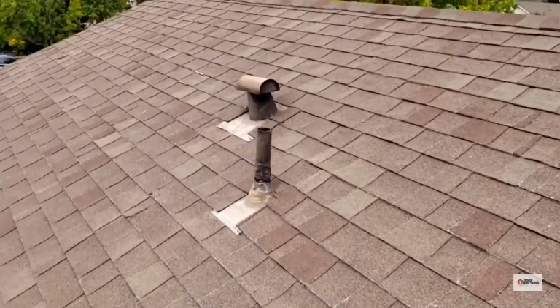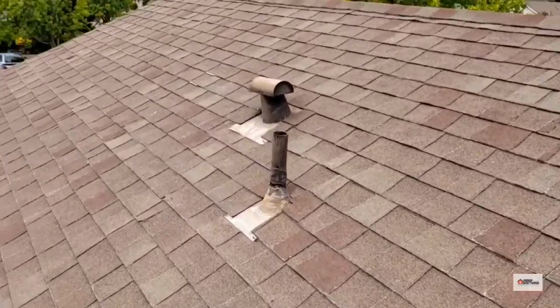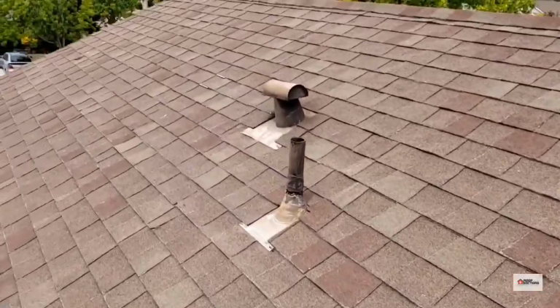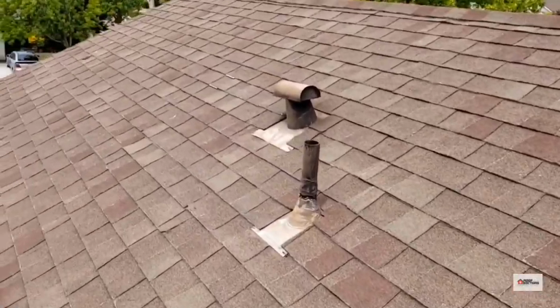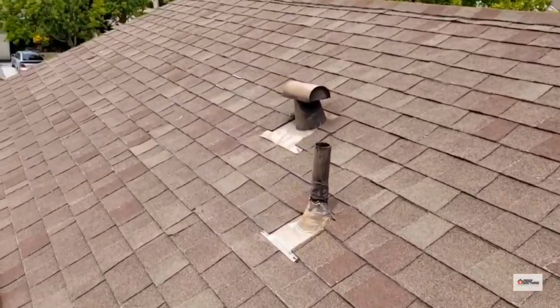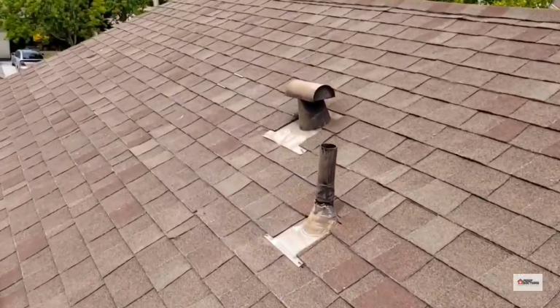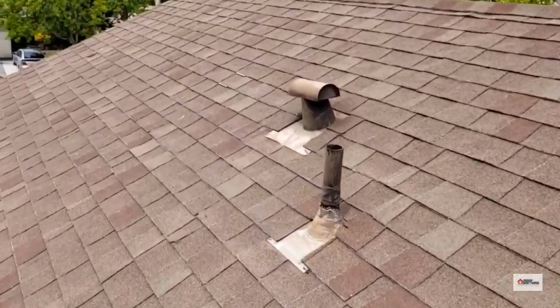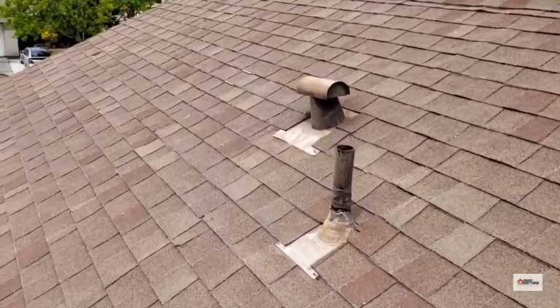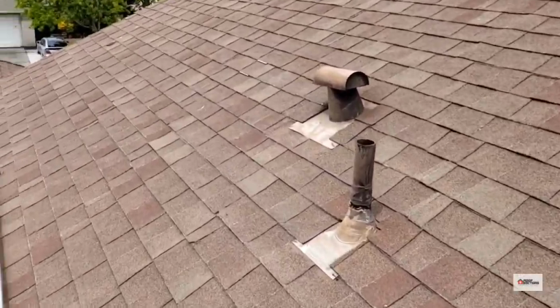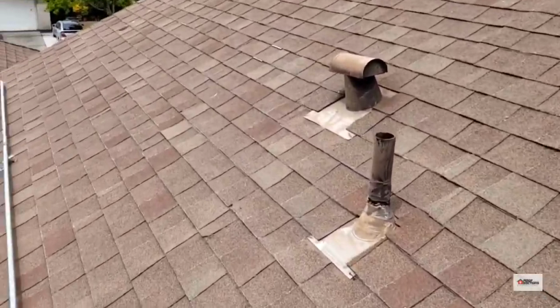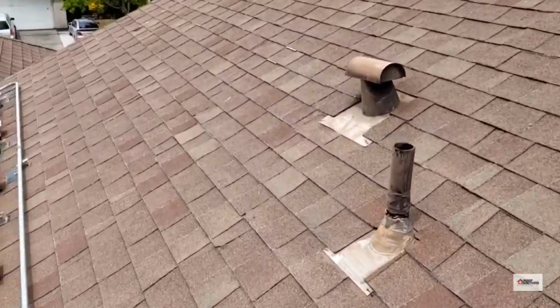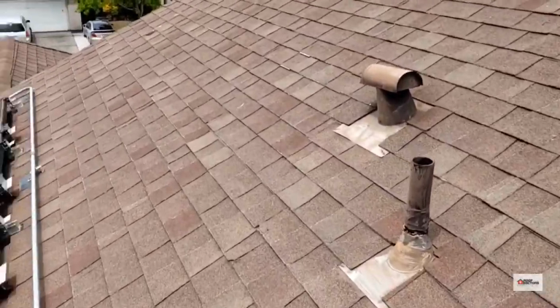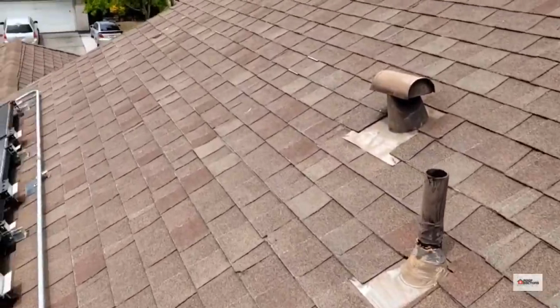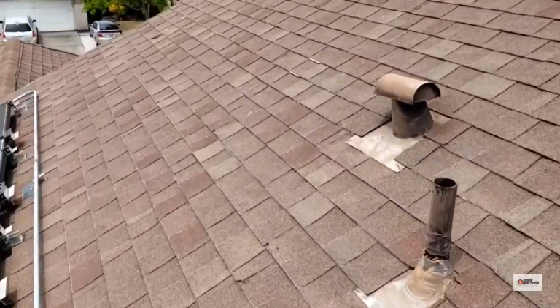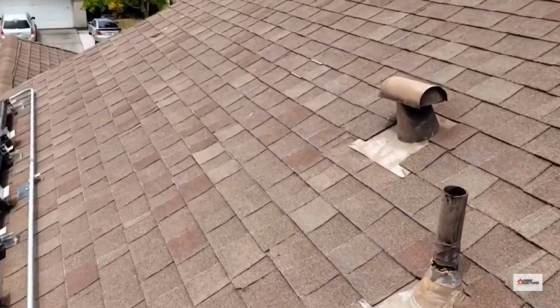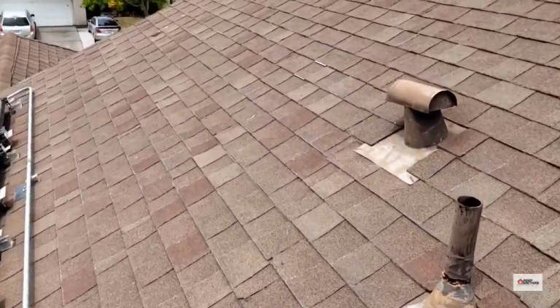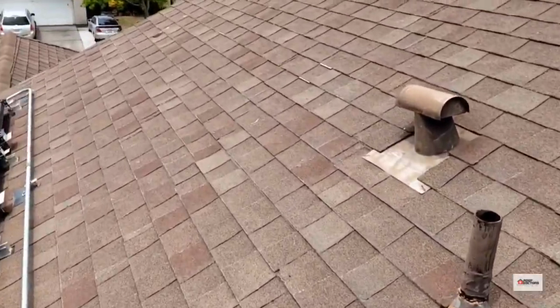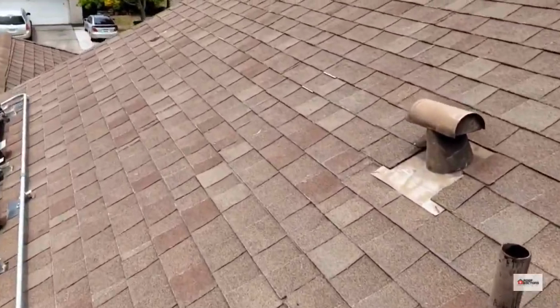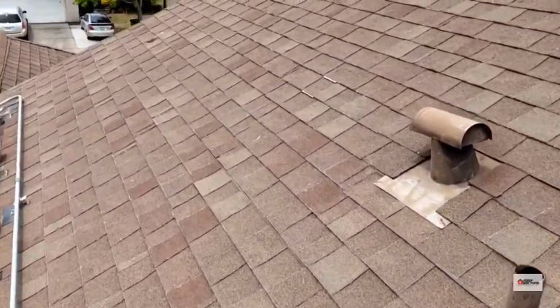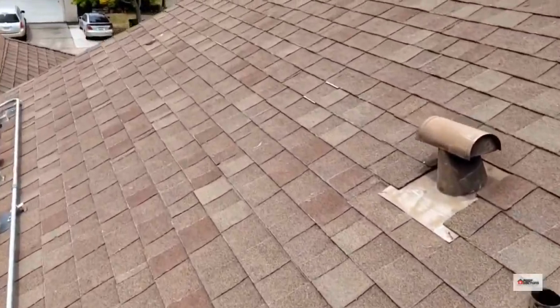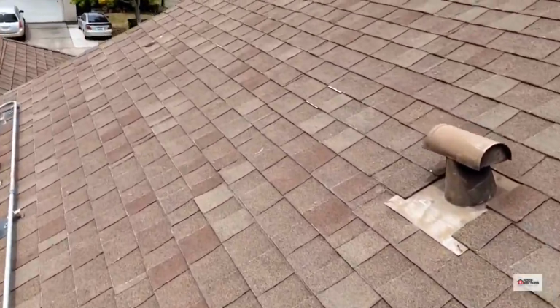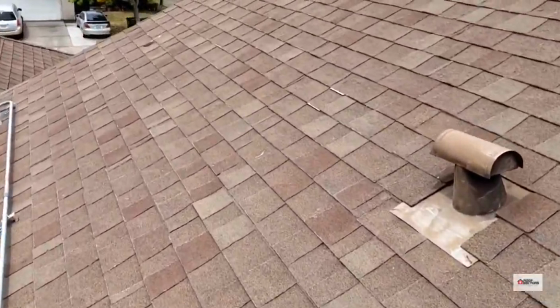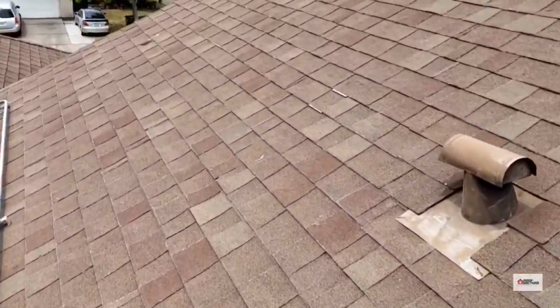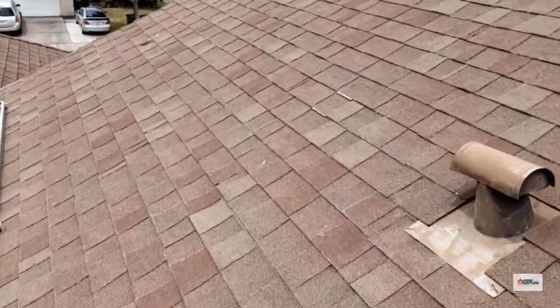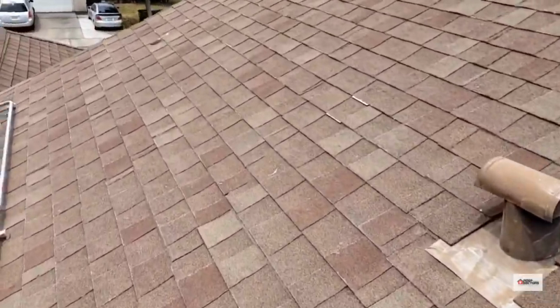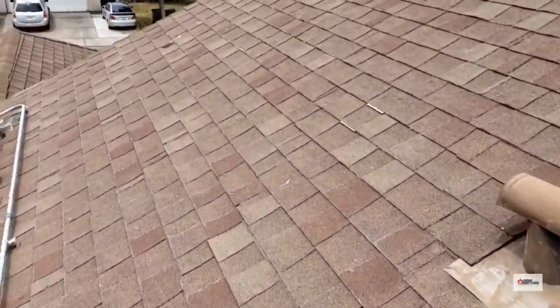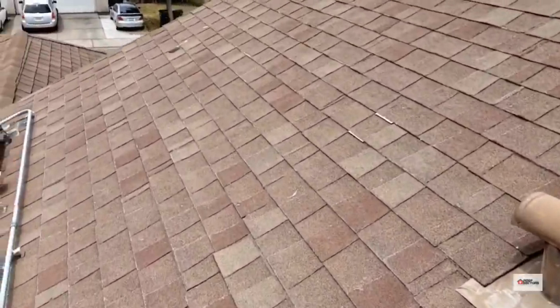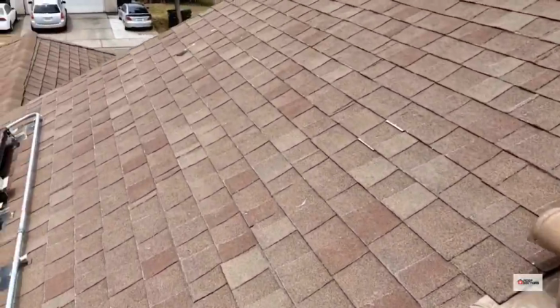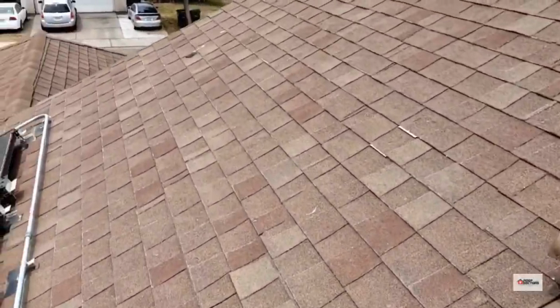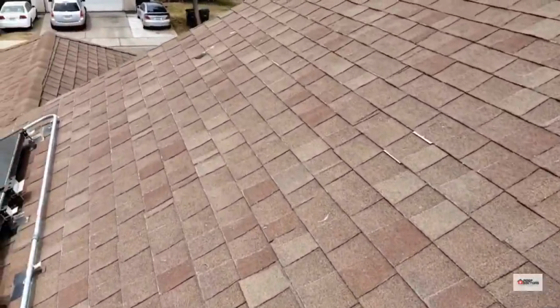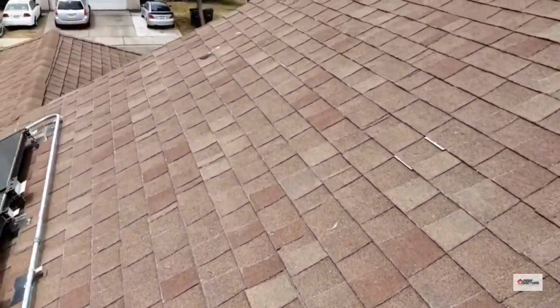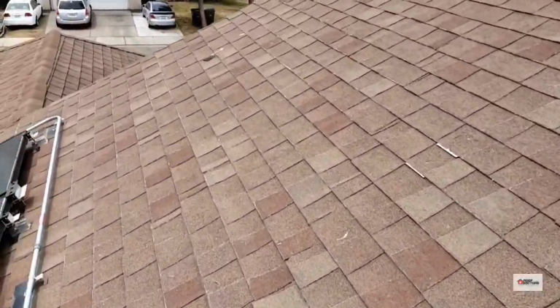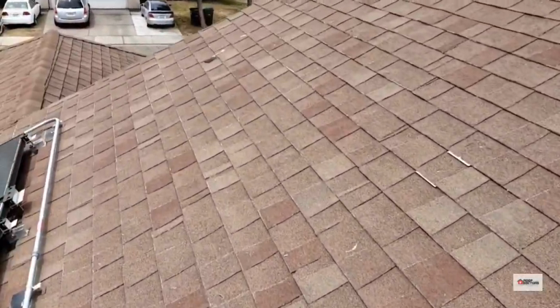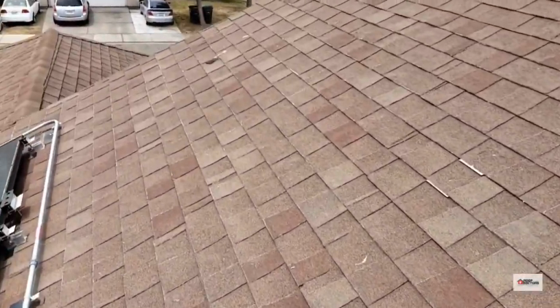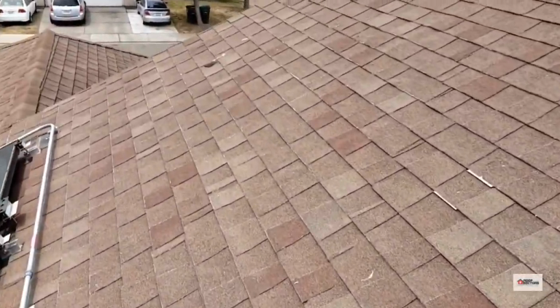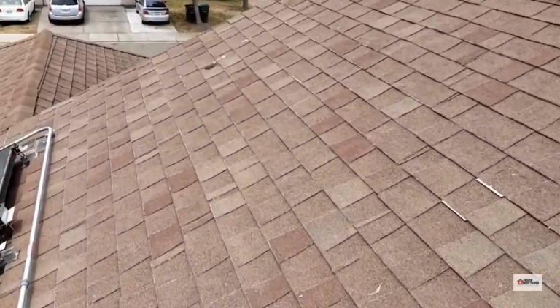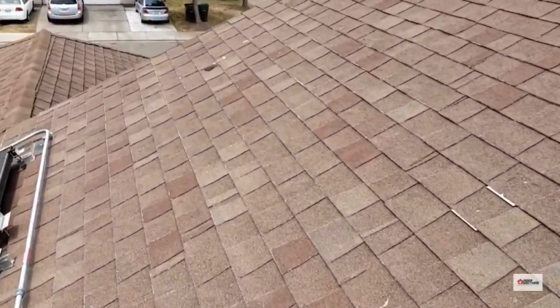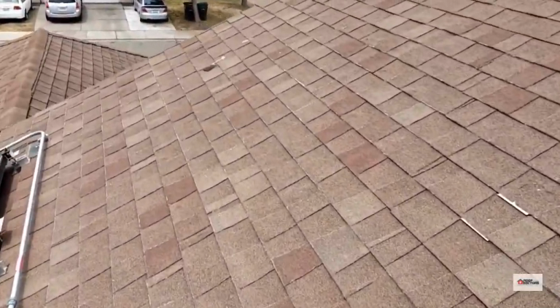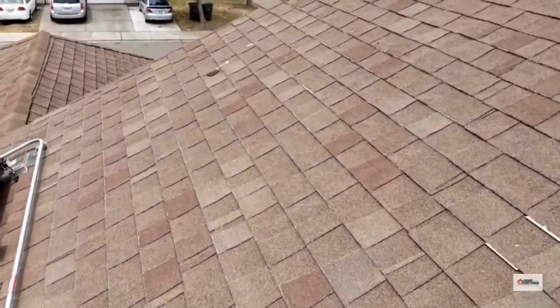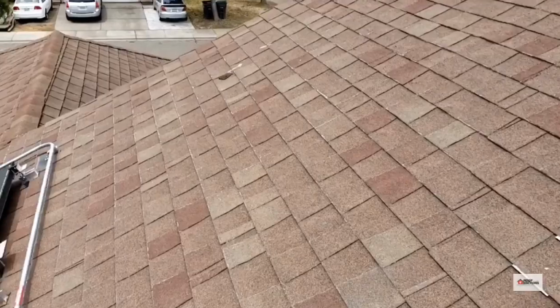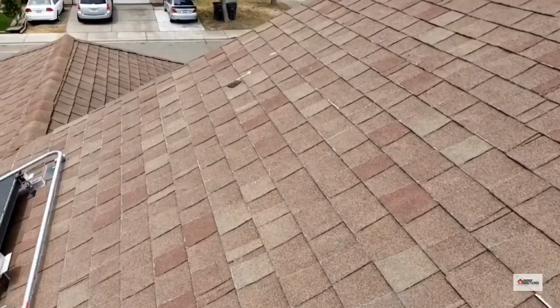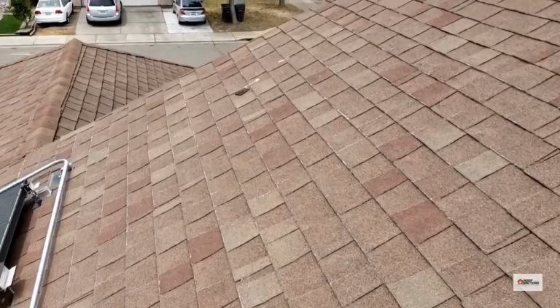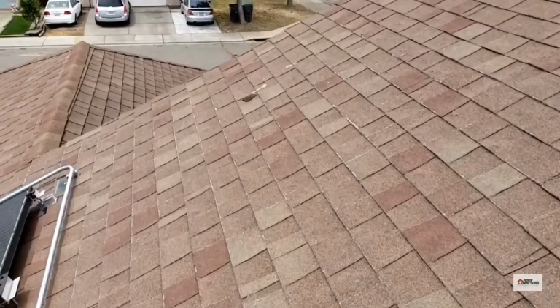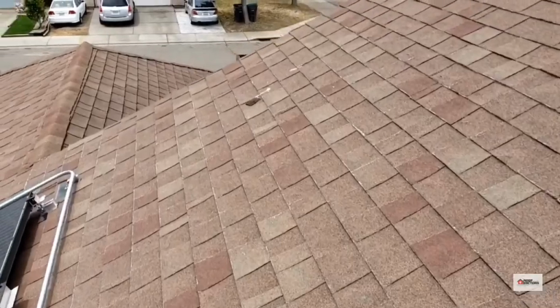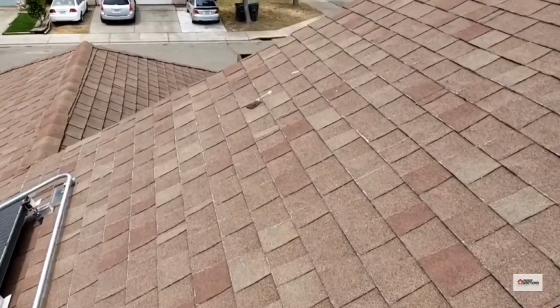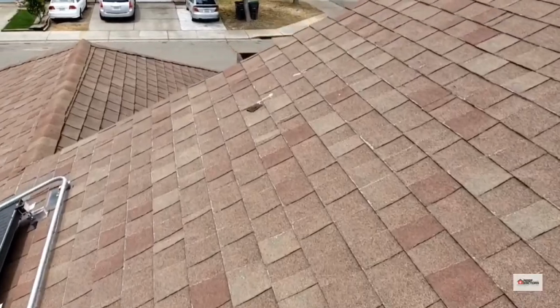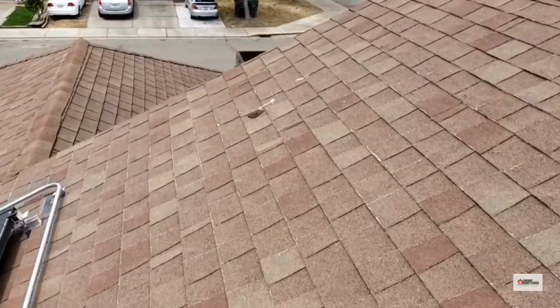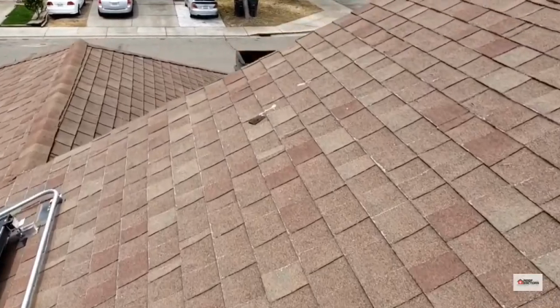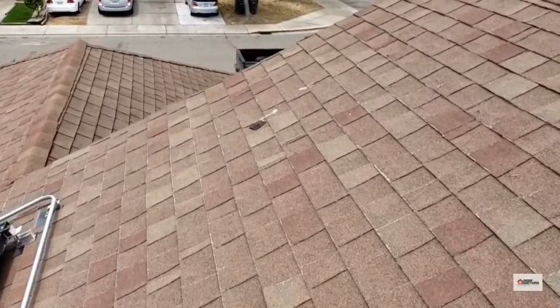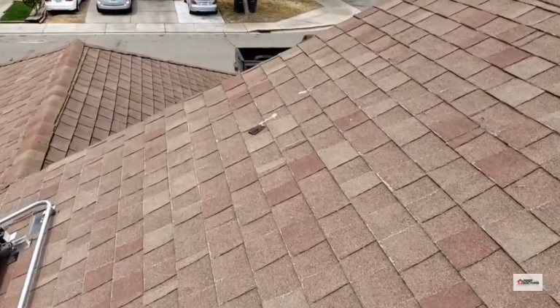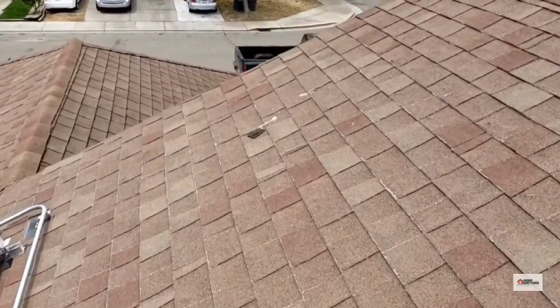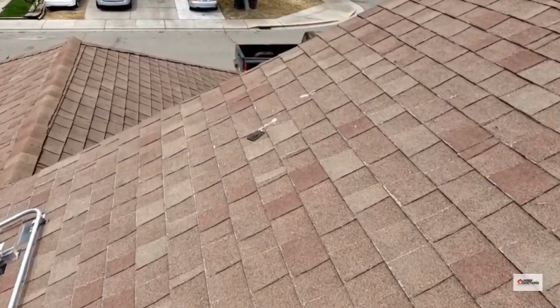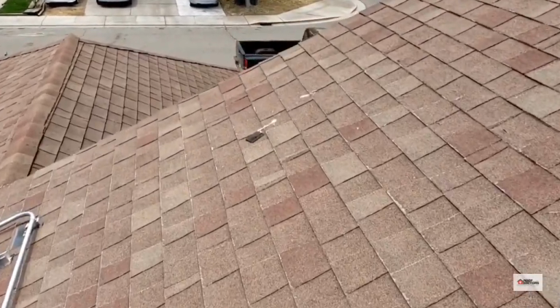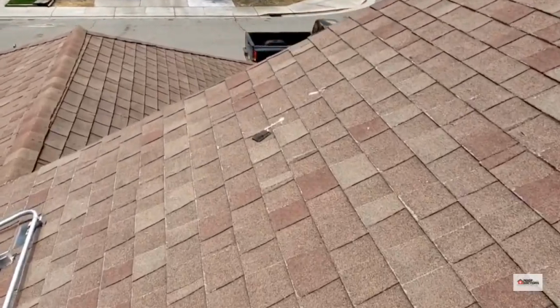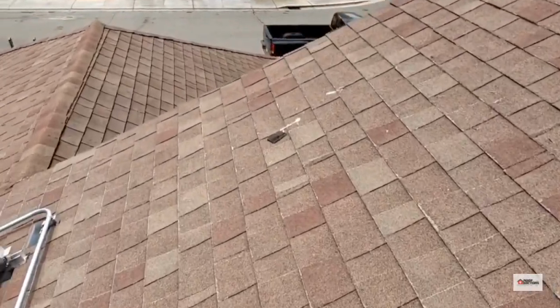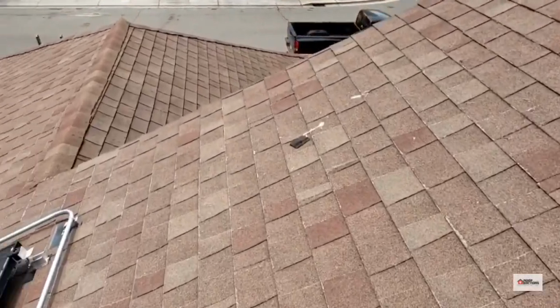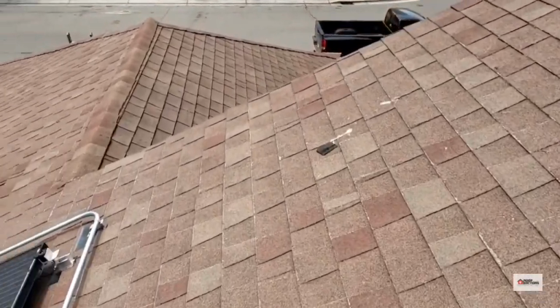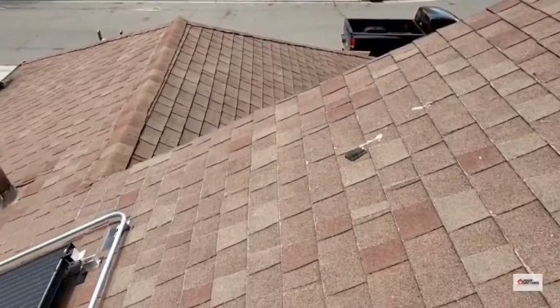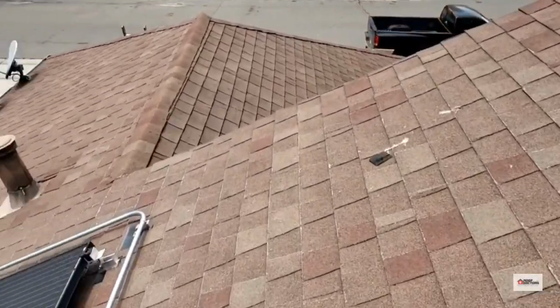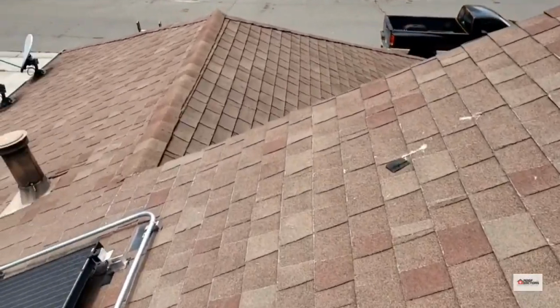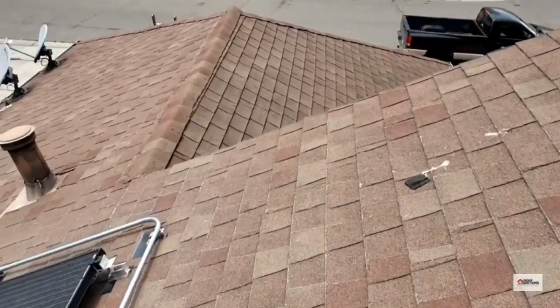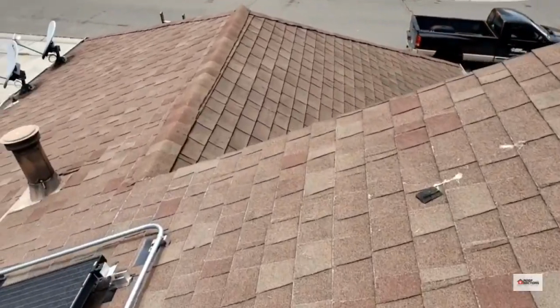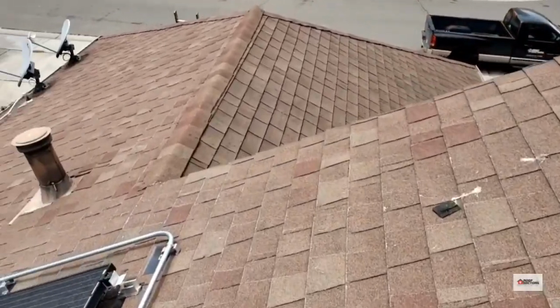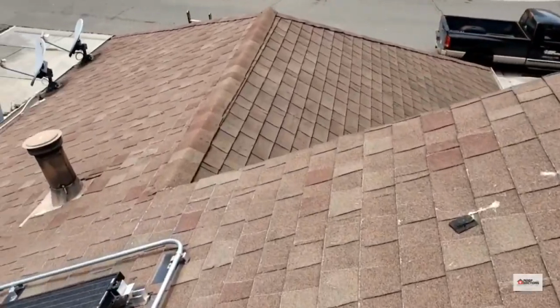Overall, the roof still has some age to it, but it is starting to get a little beat up, a little worn out. With a little bit of repair, we could still certify this roof.